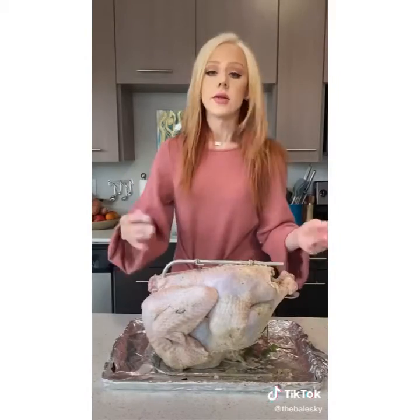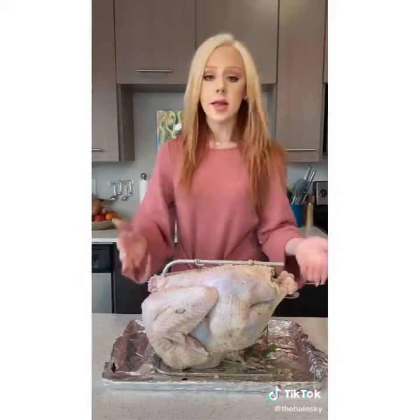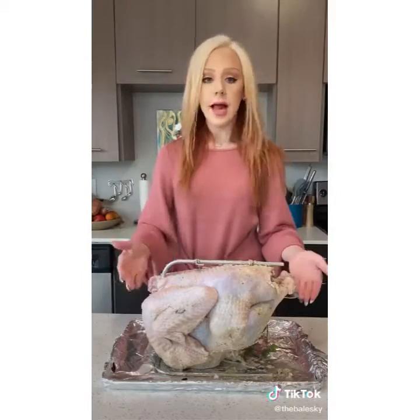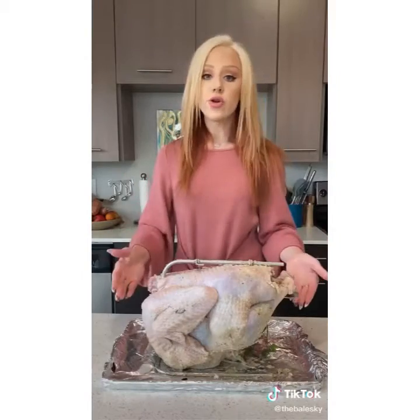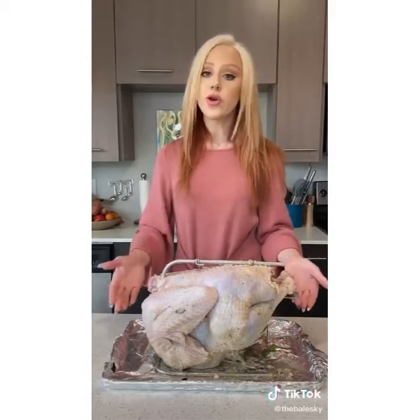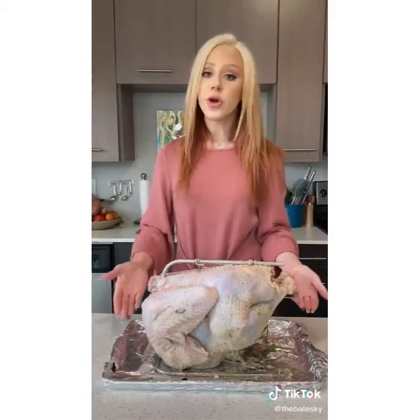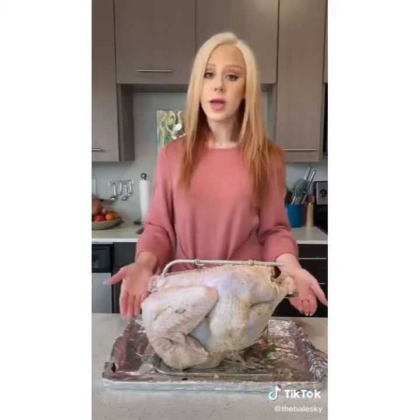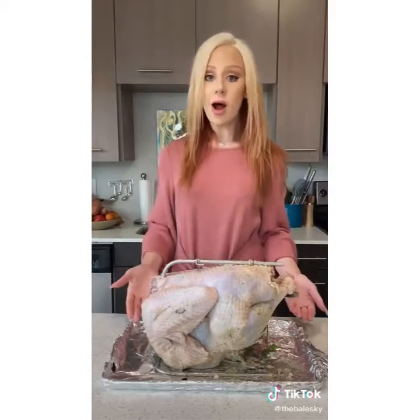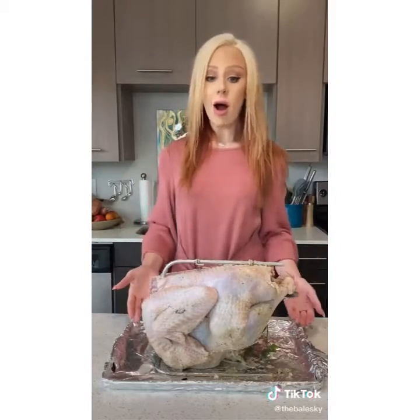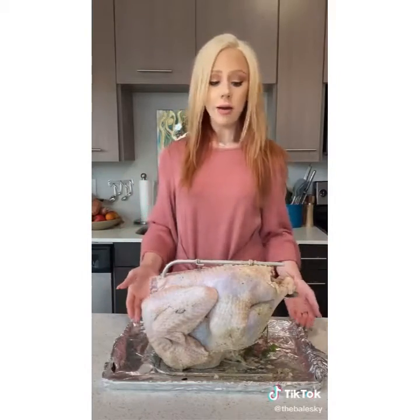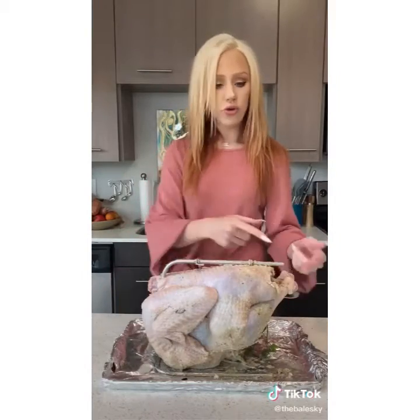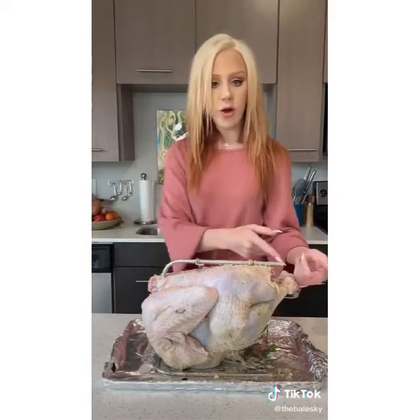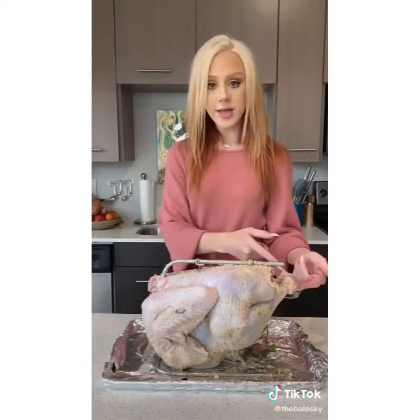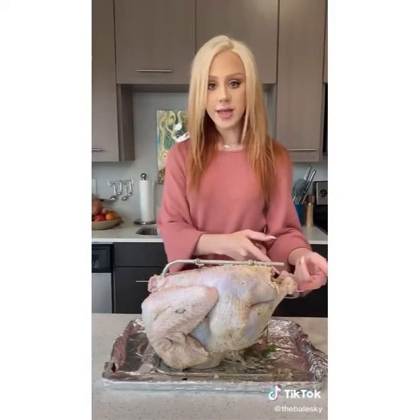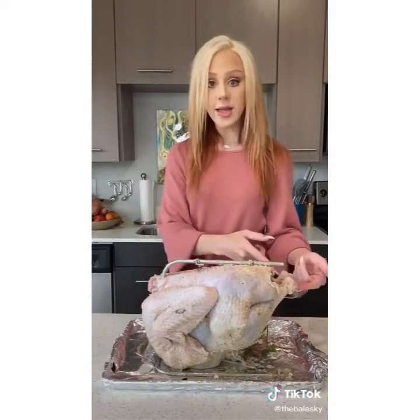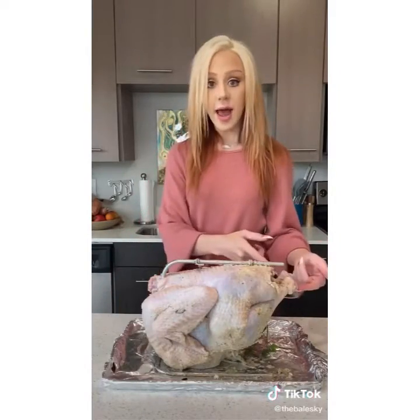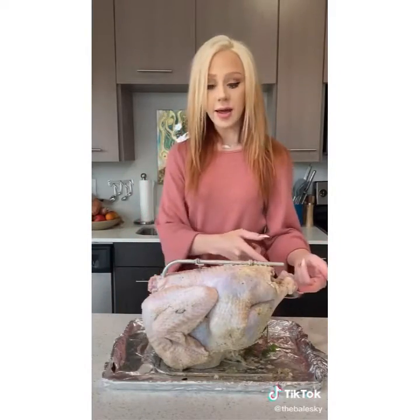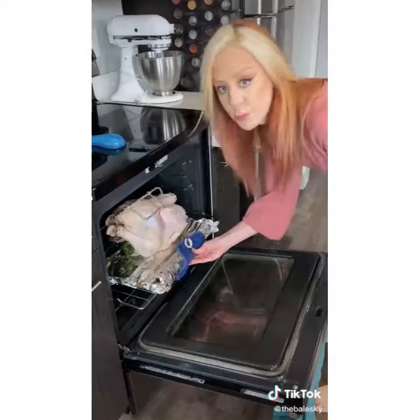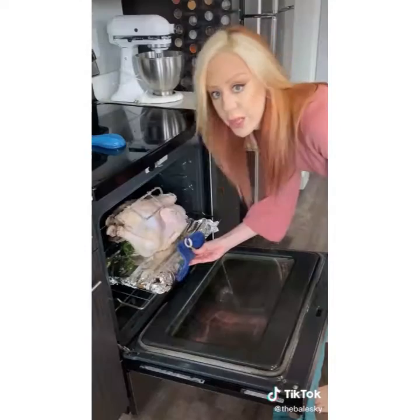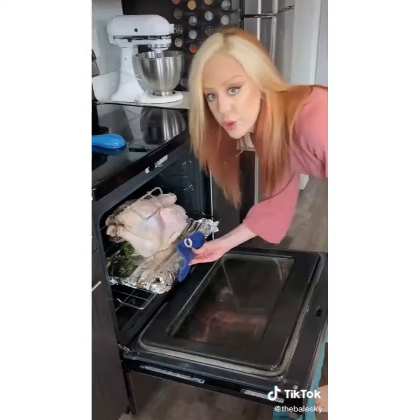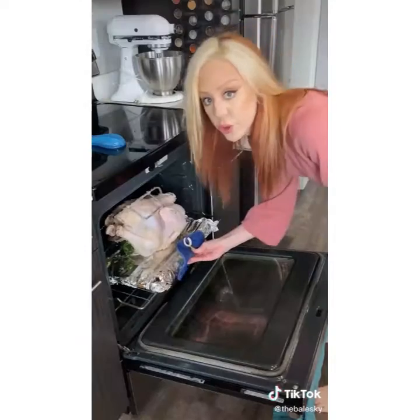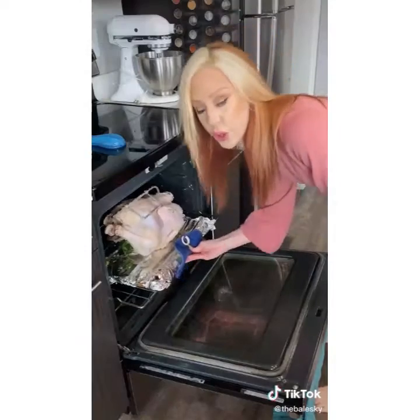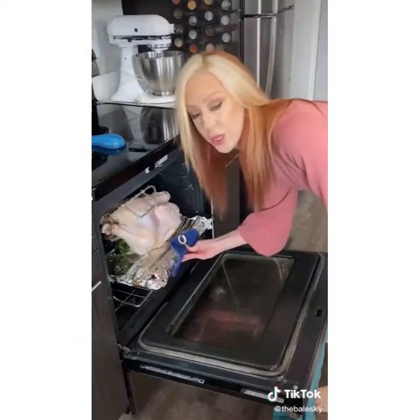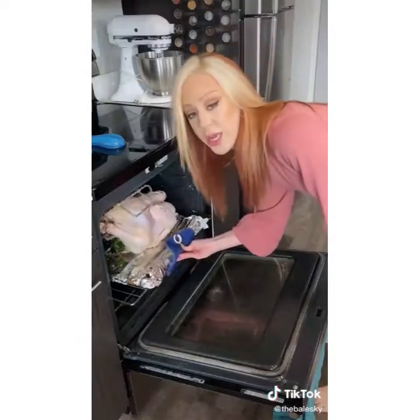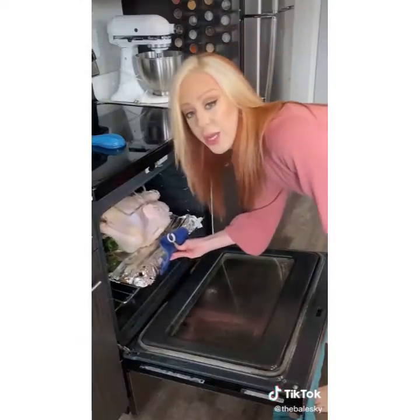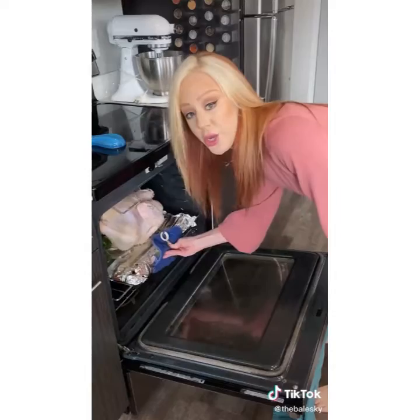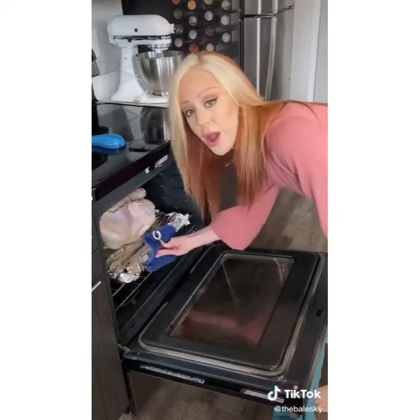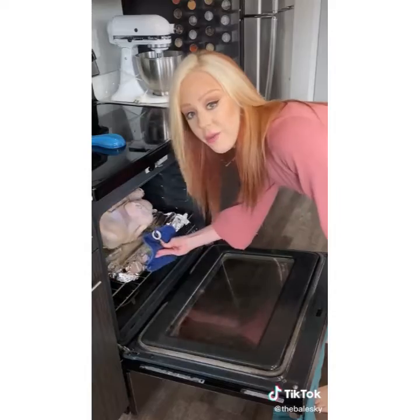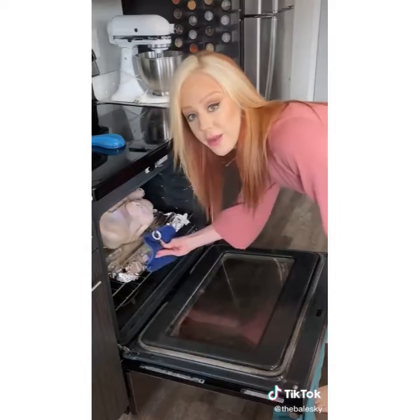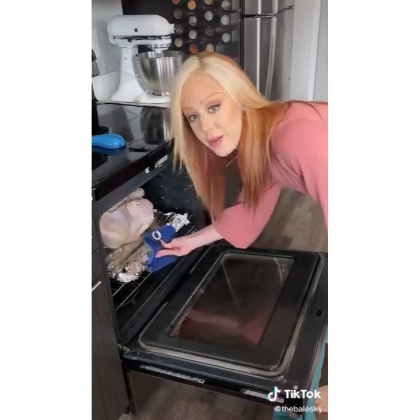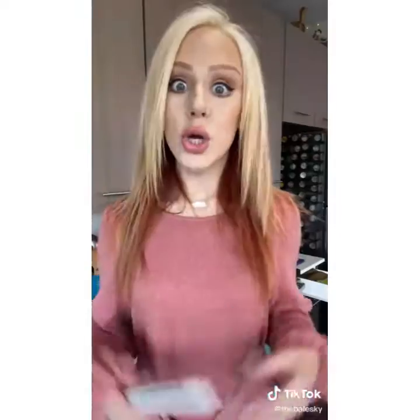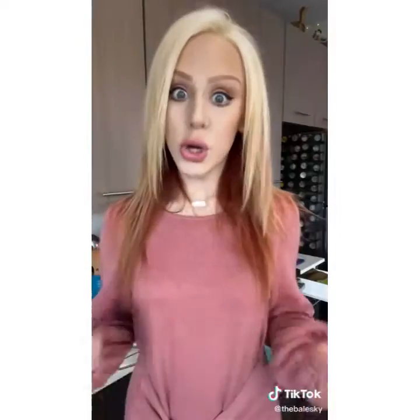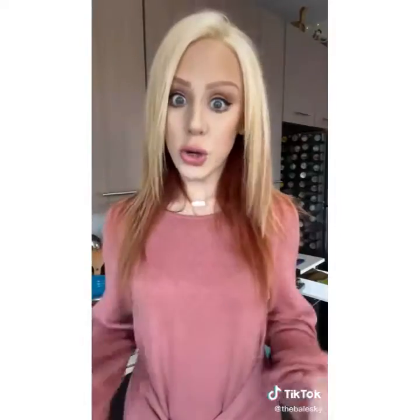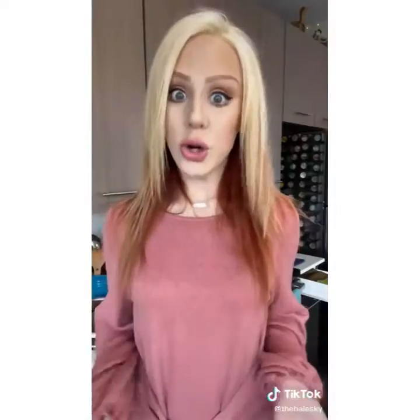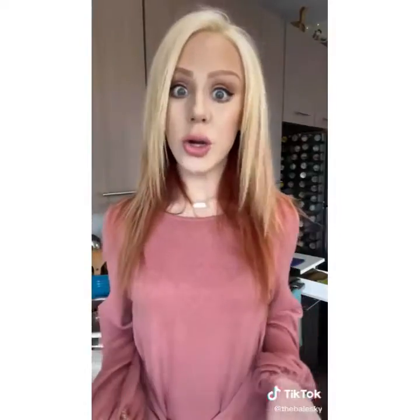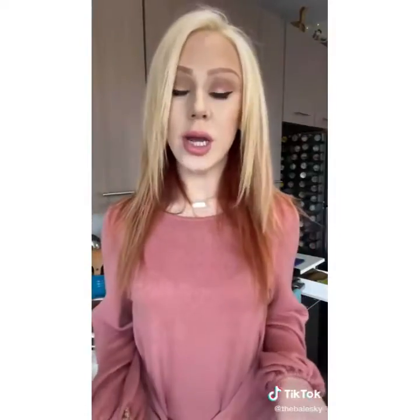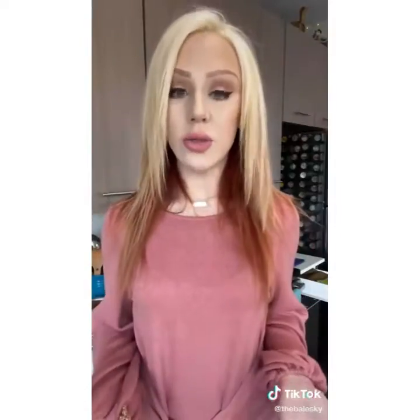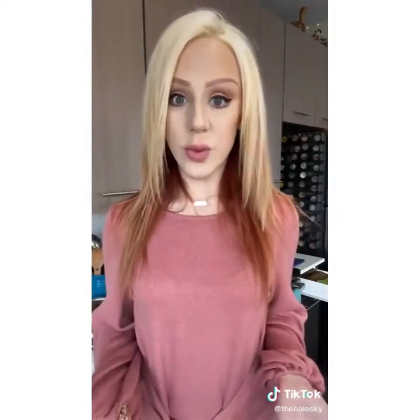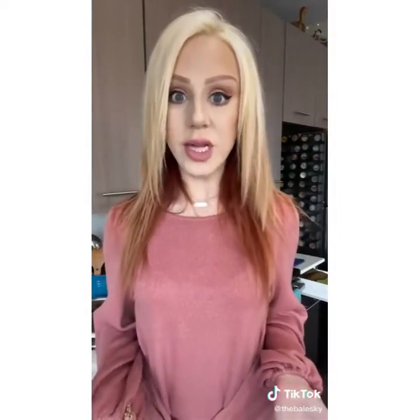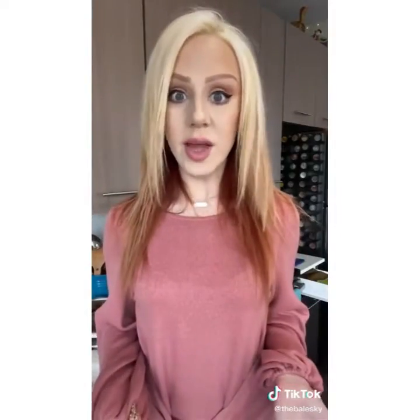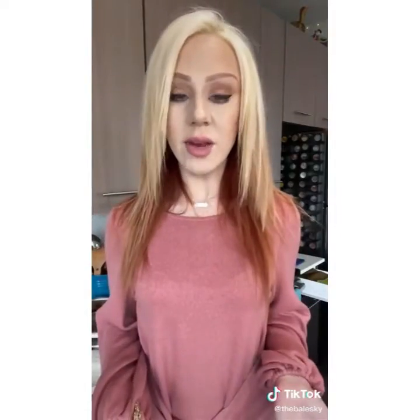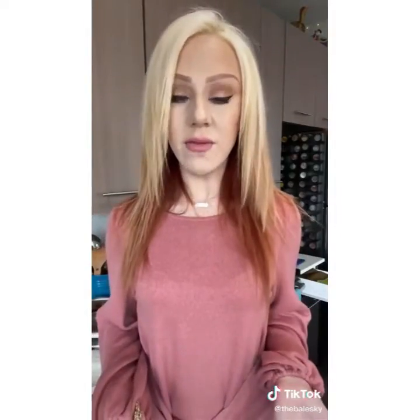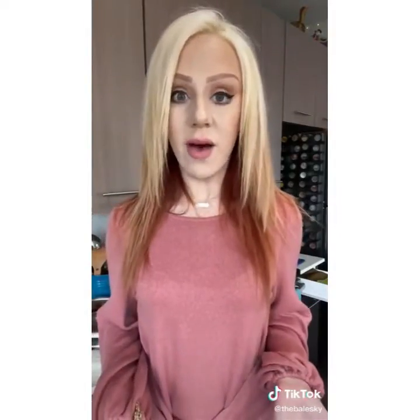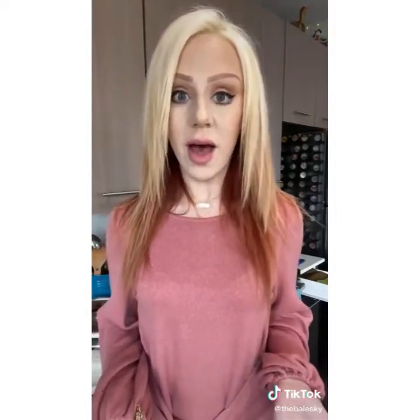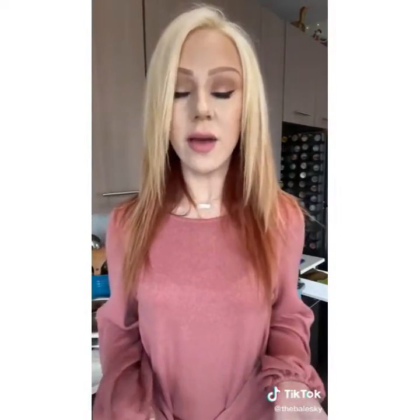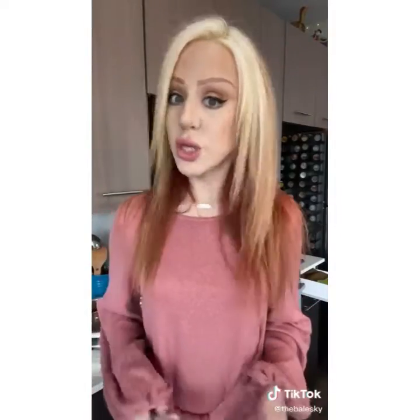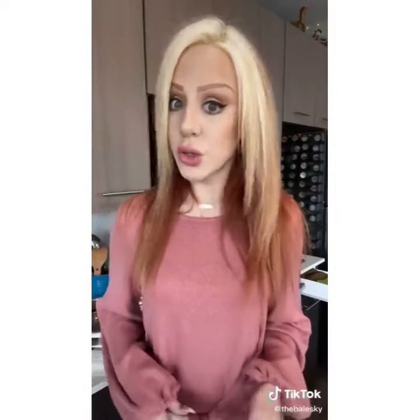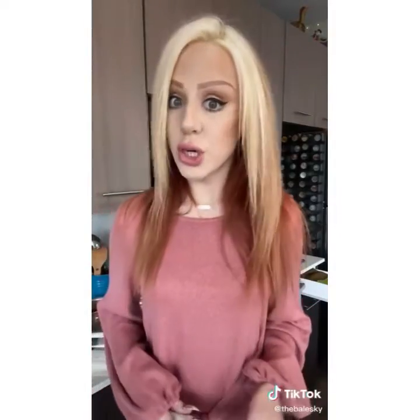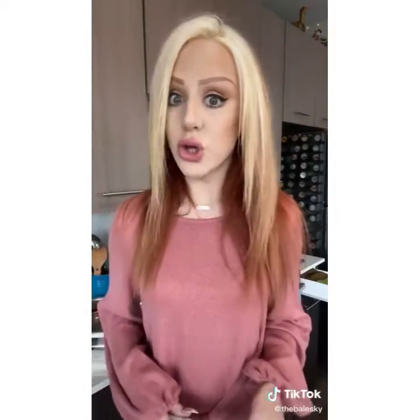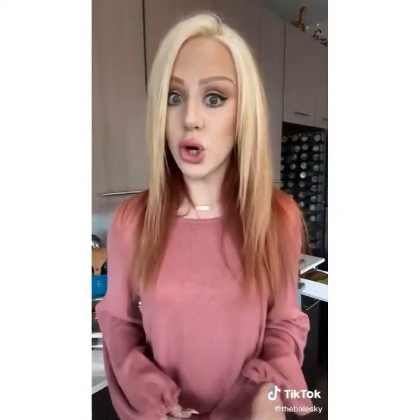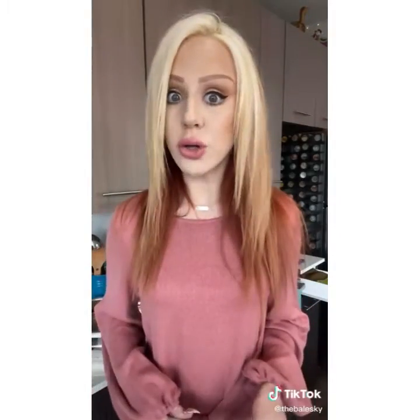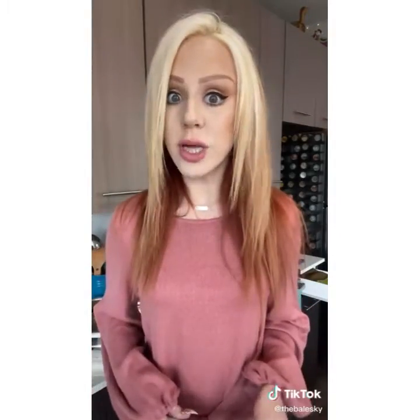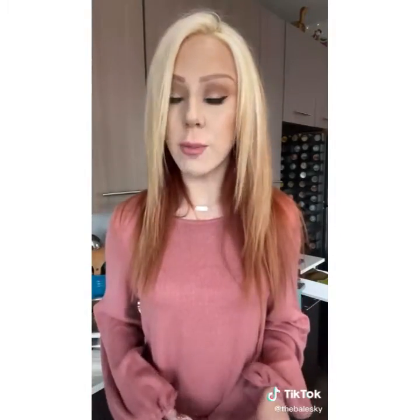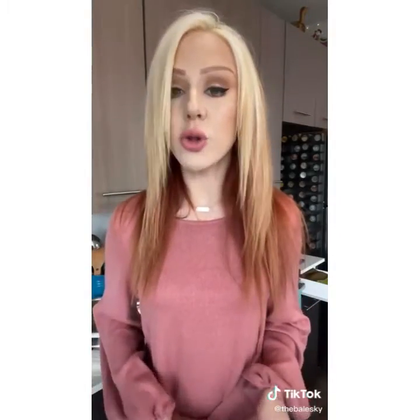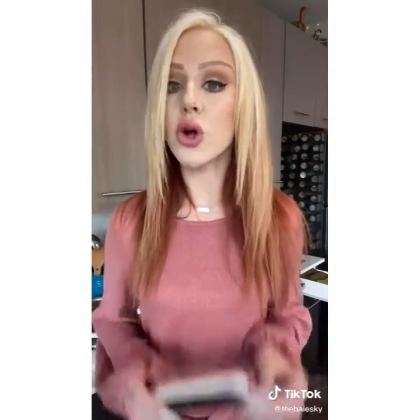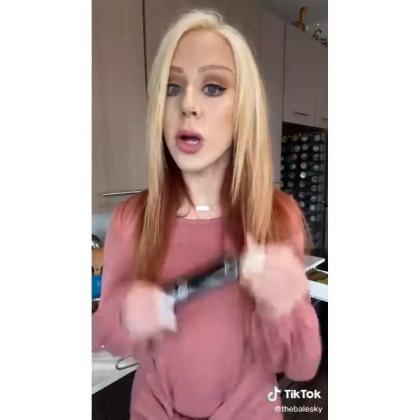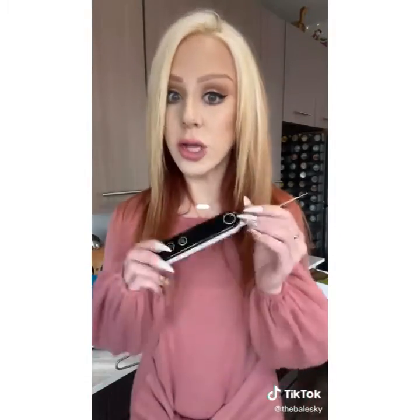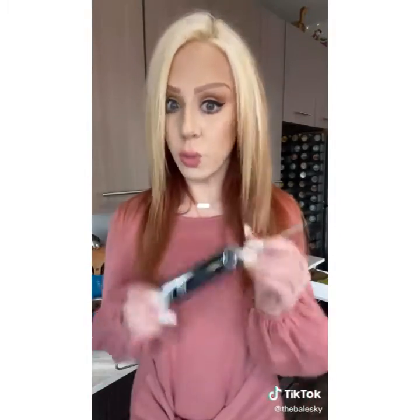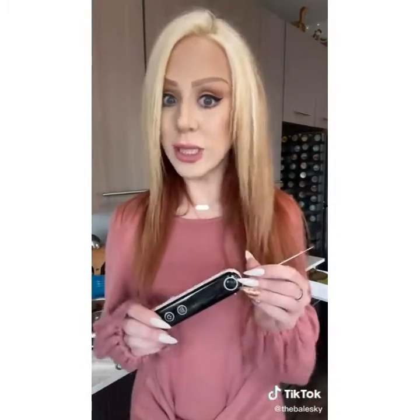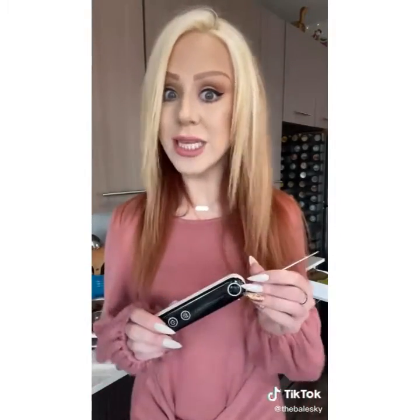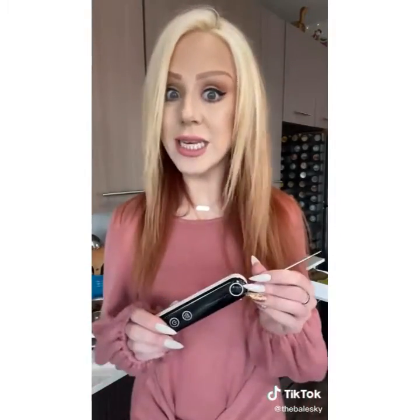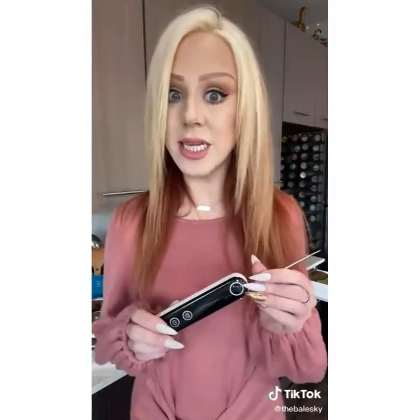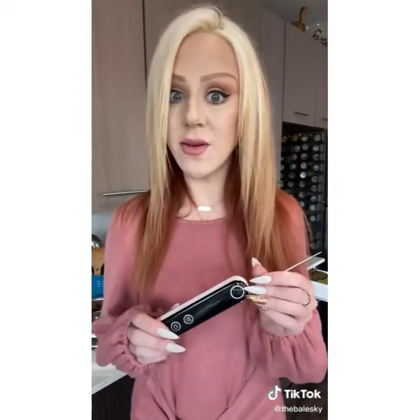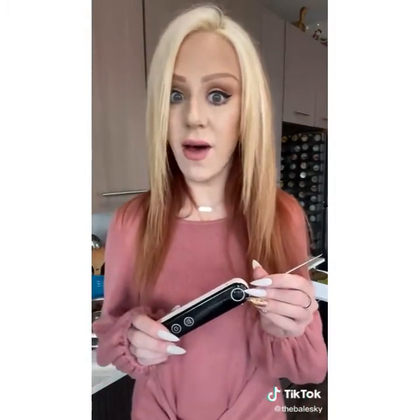Slide your turkey on. Truss the legs. Place your turkey in your oven. Cook your turkey at 375 until the internal temperature is 165.